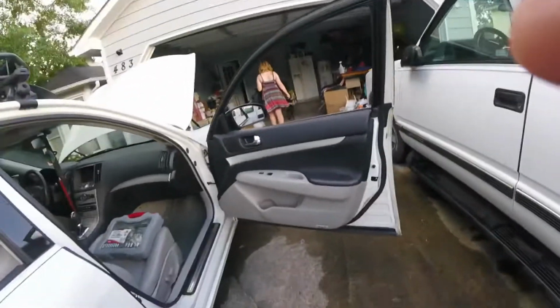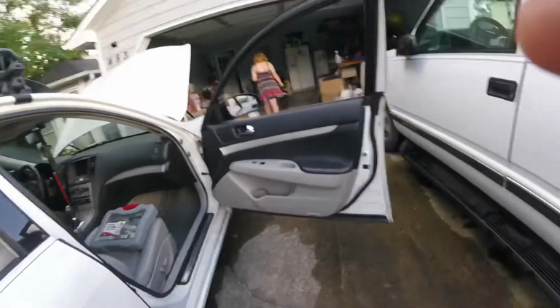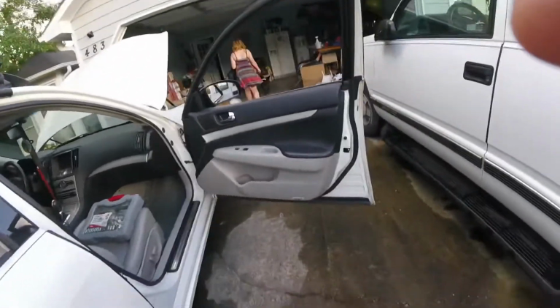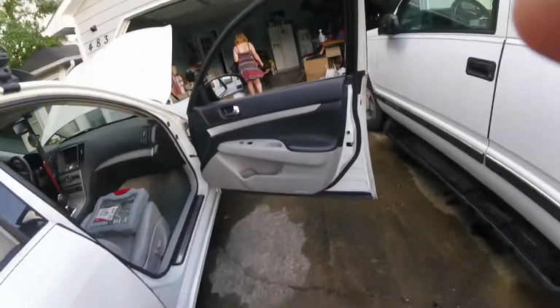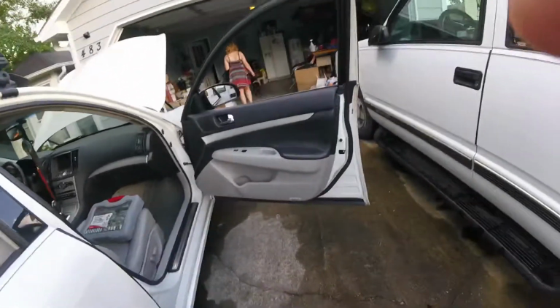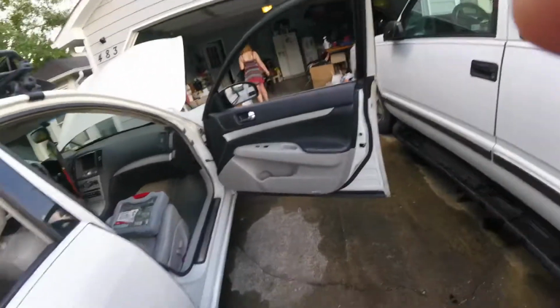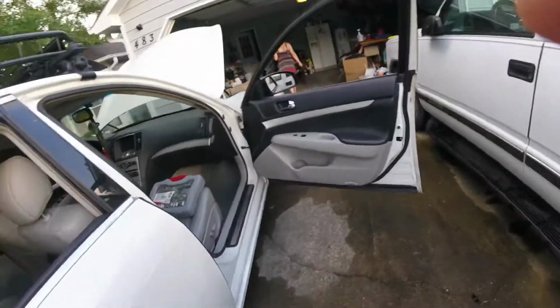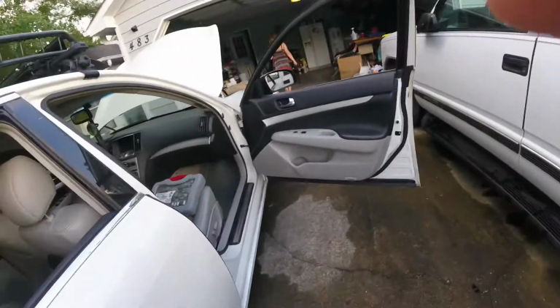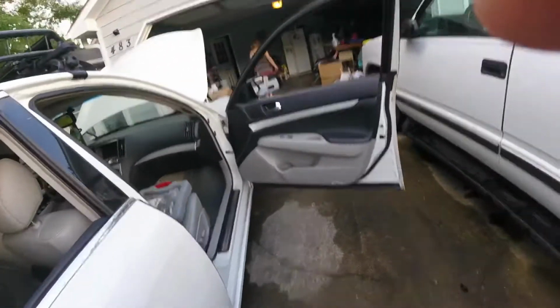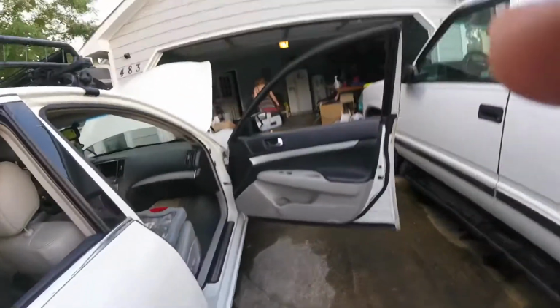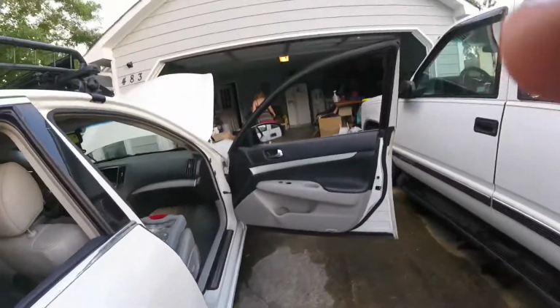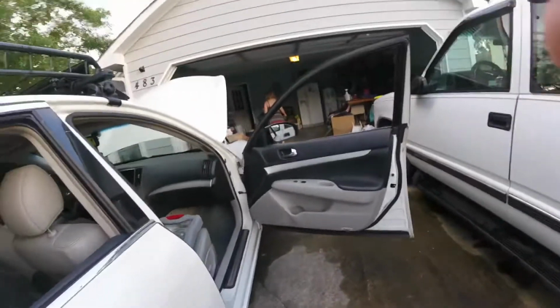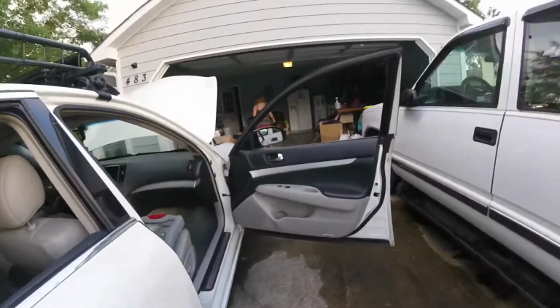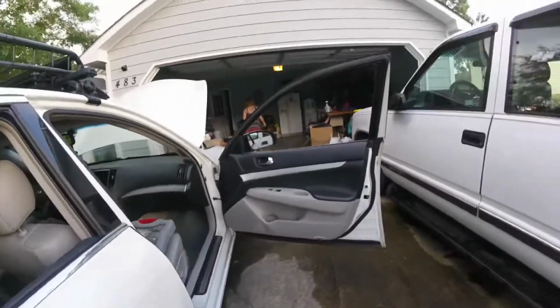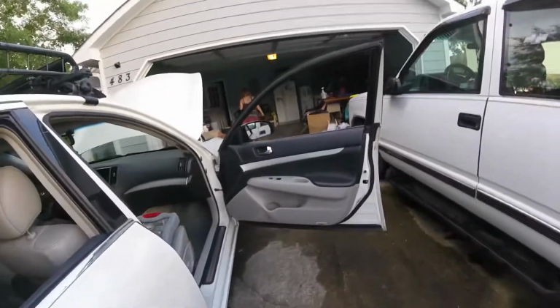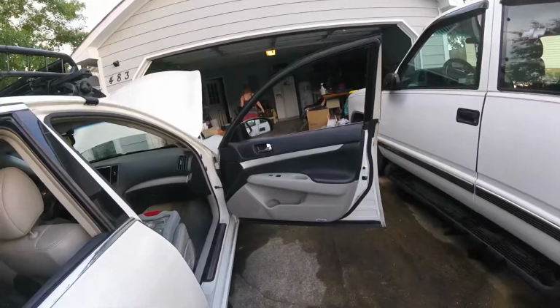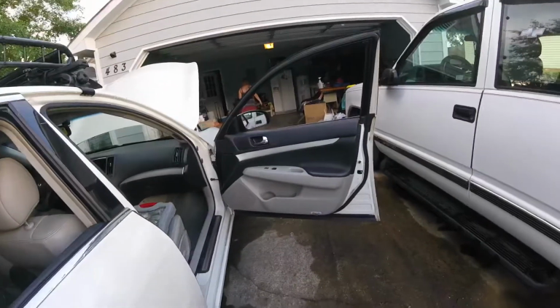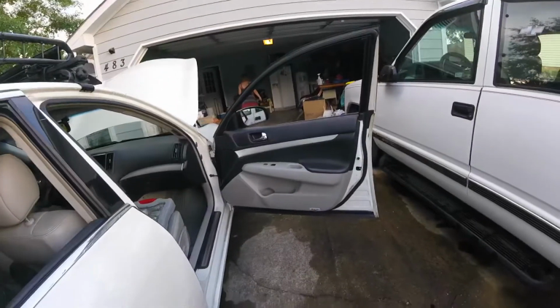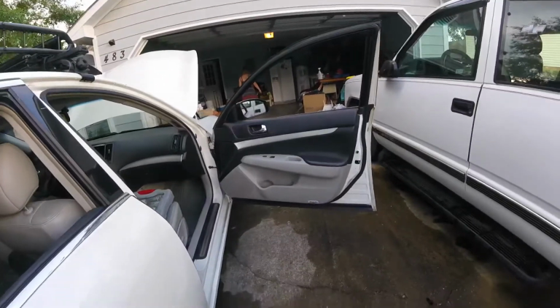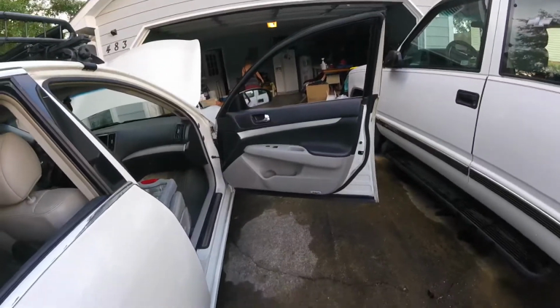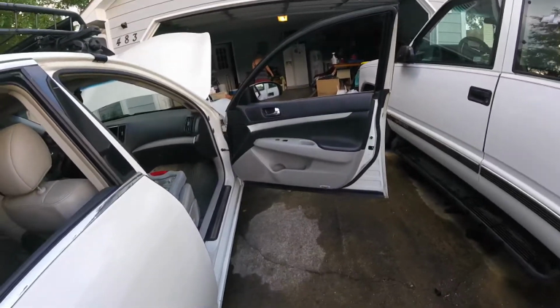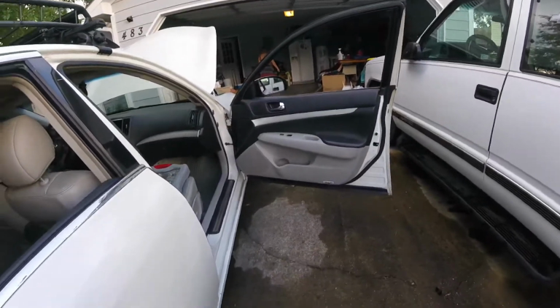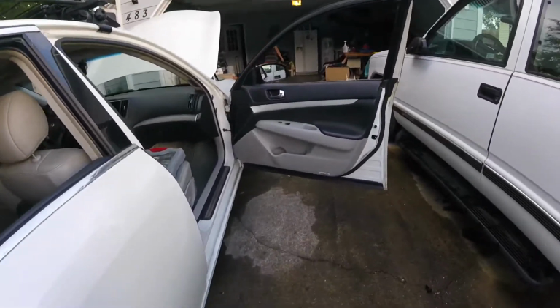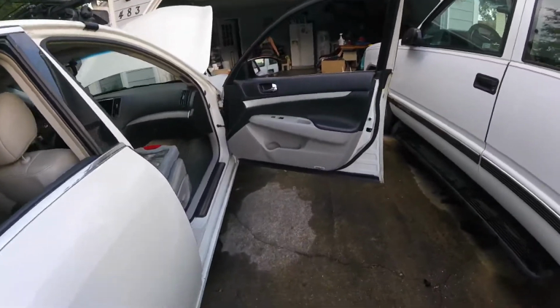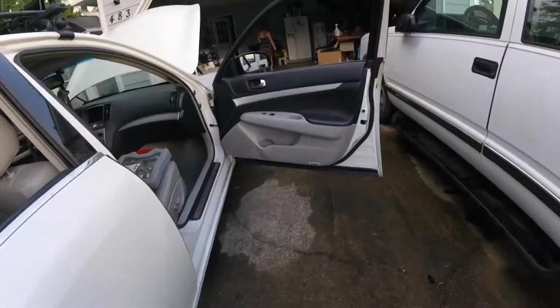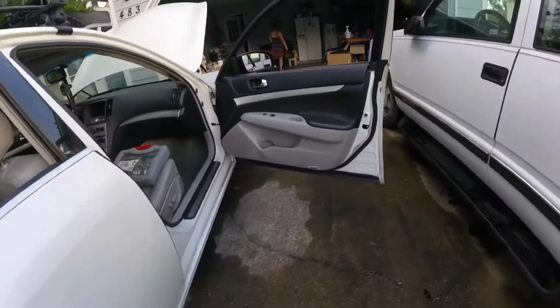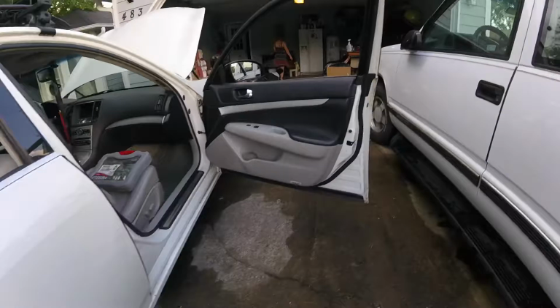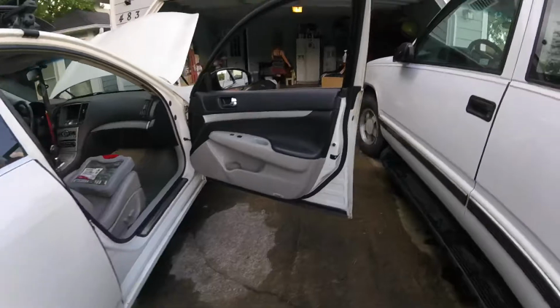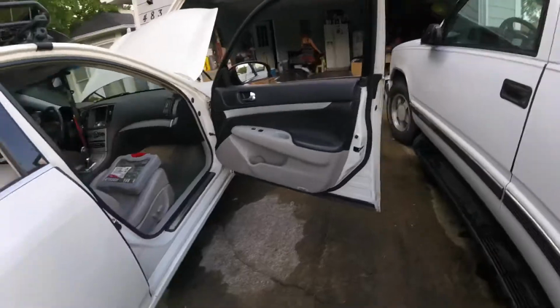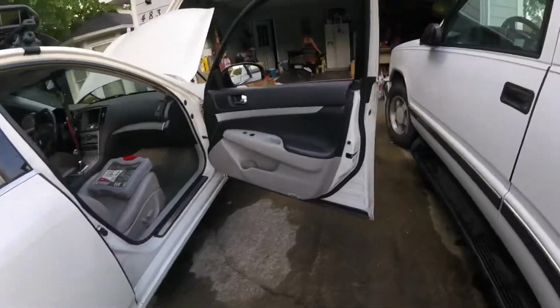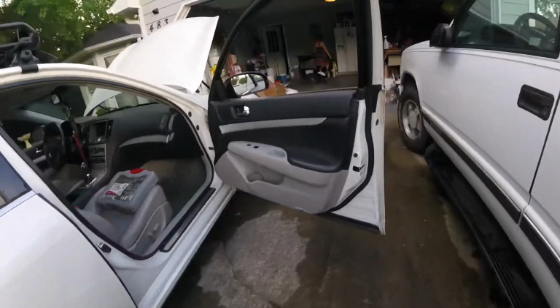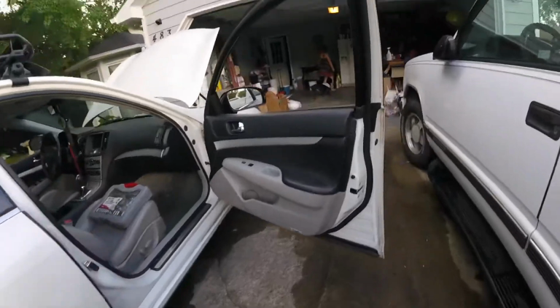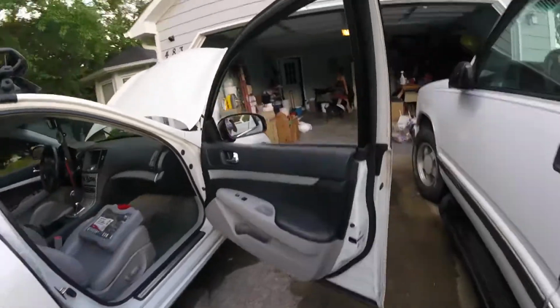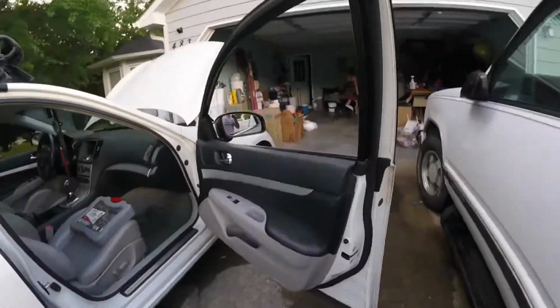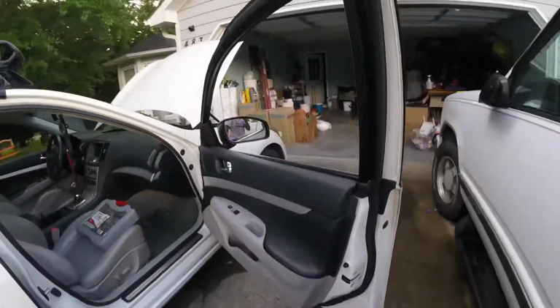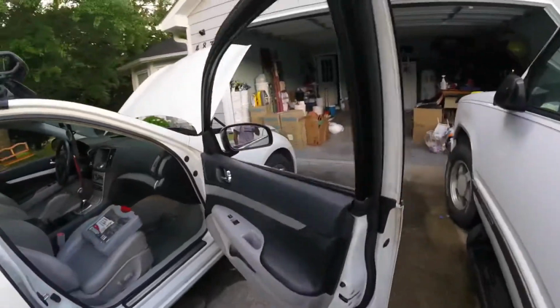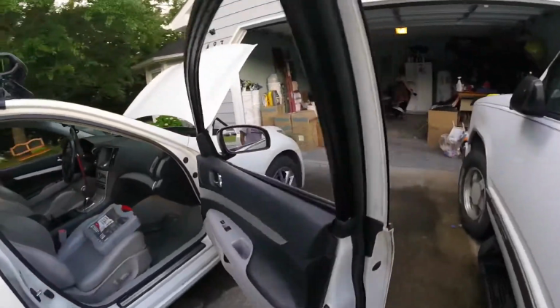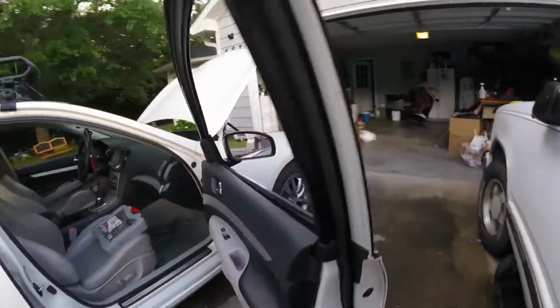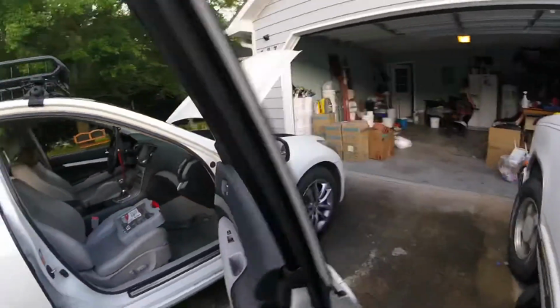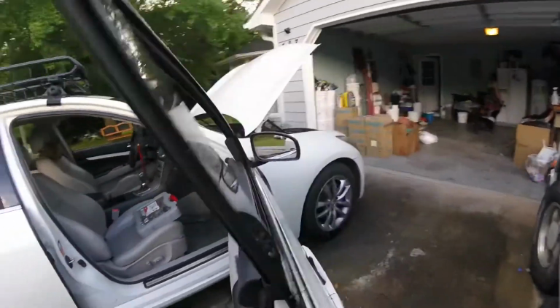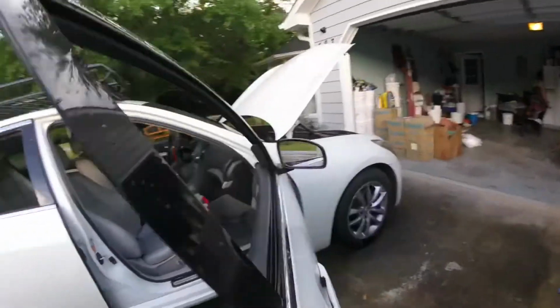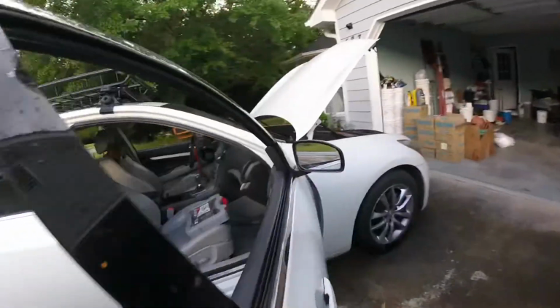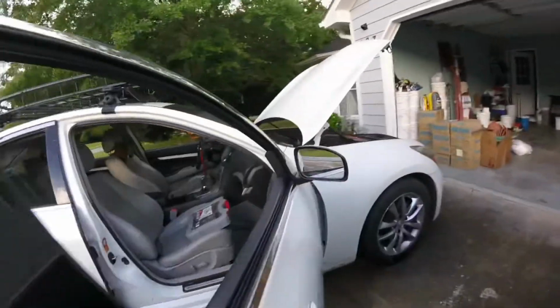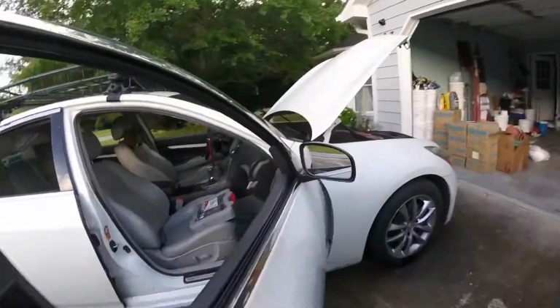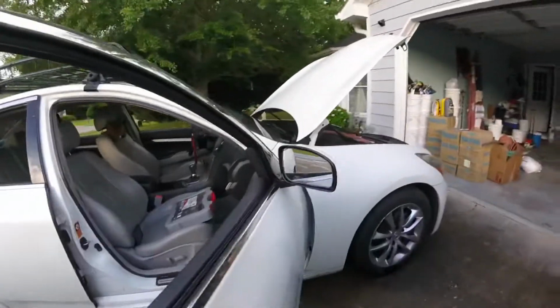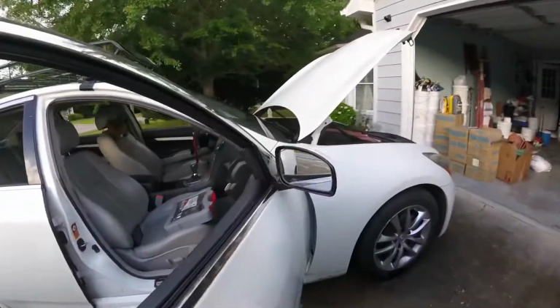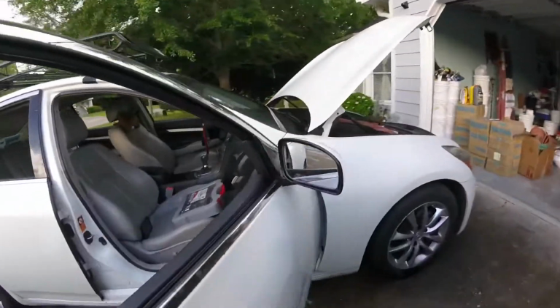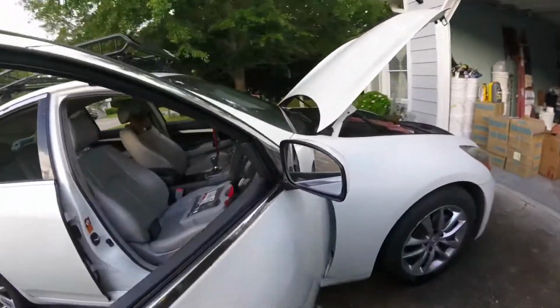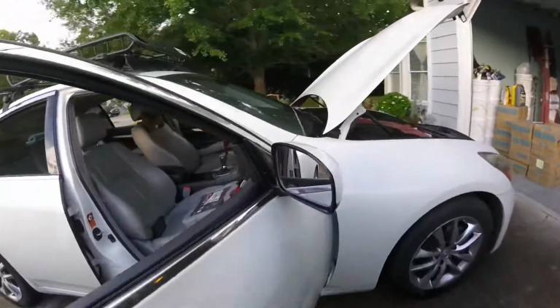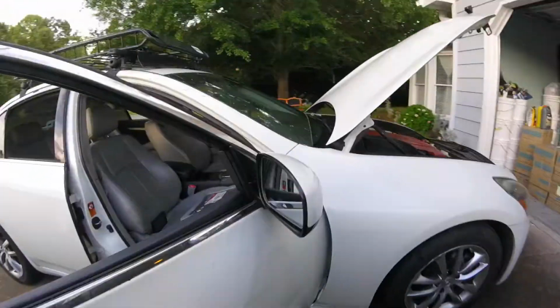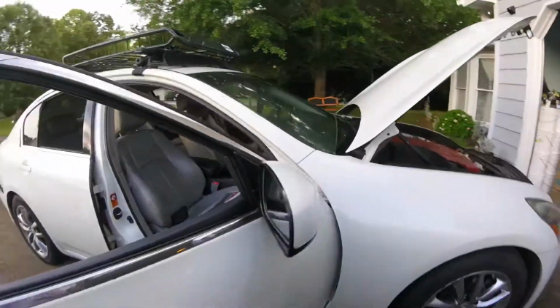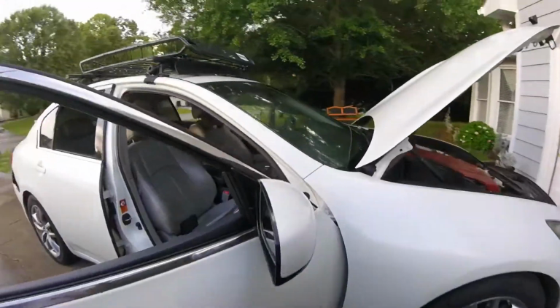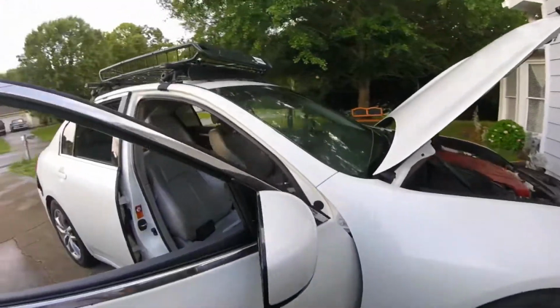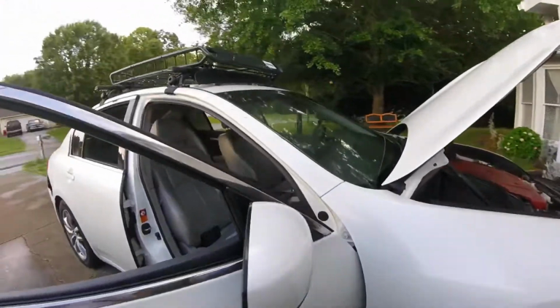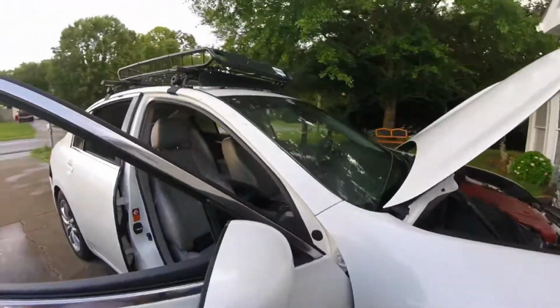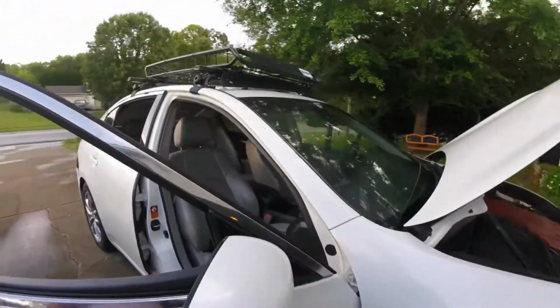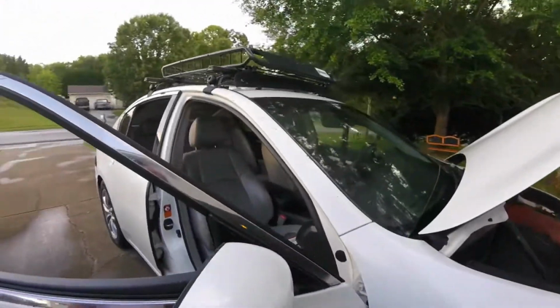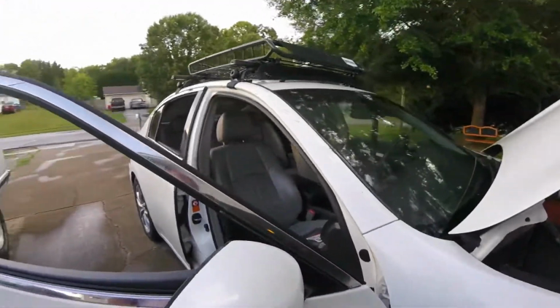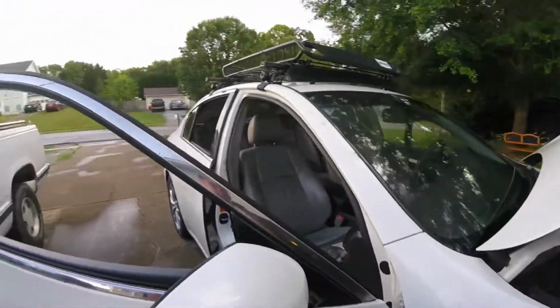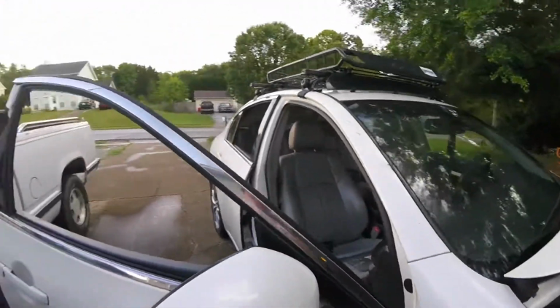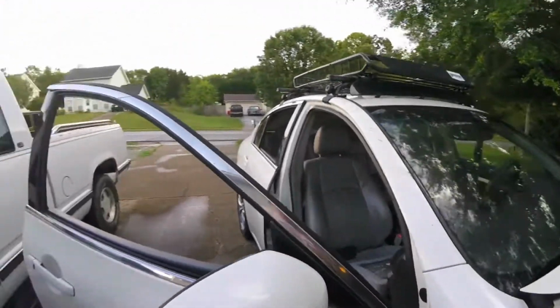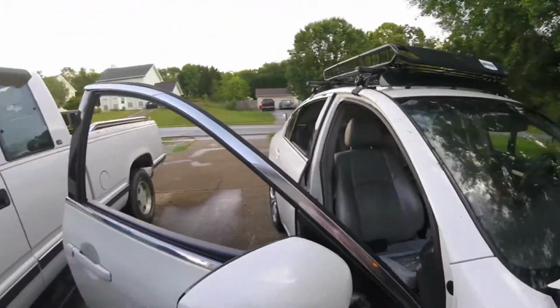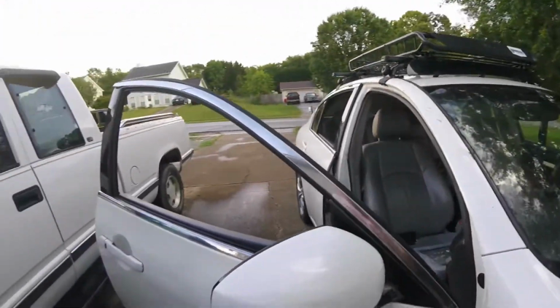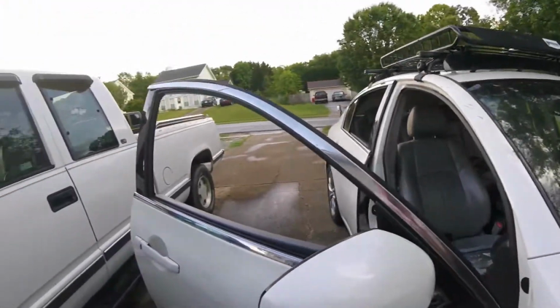Hey guys, this is after I put in the new passenger side mirror — looks pretty good.